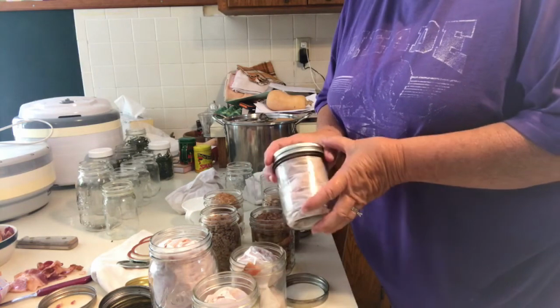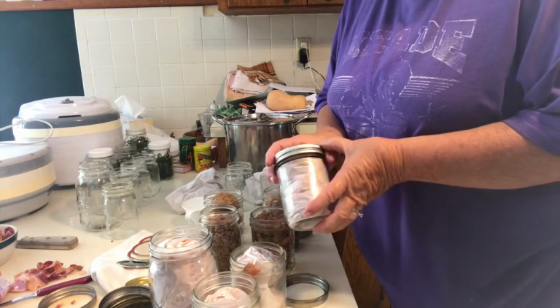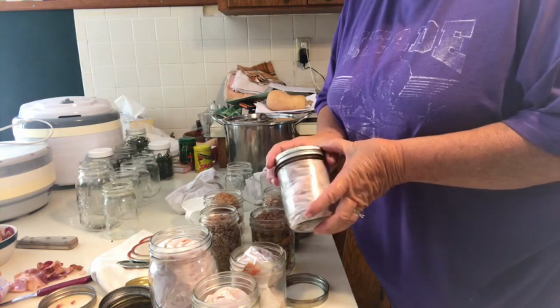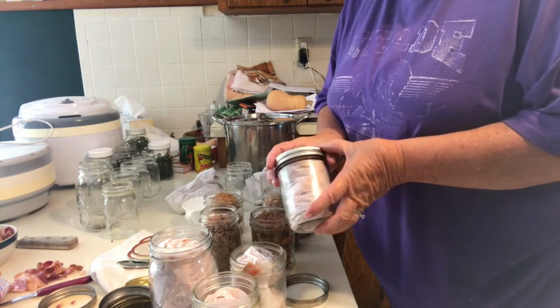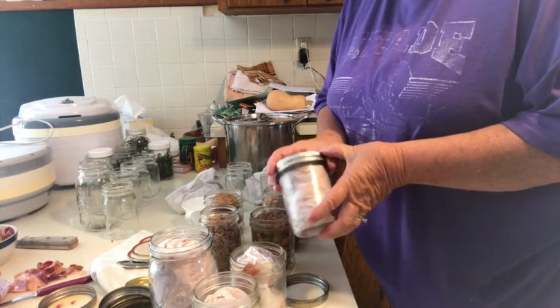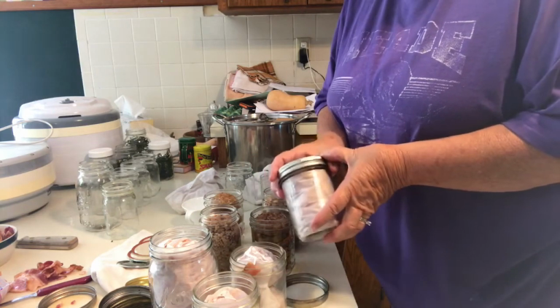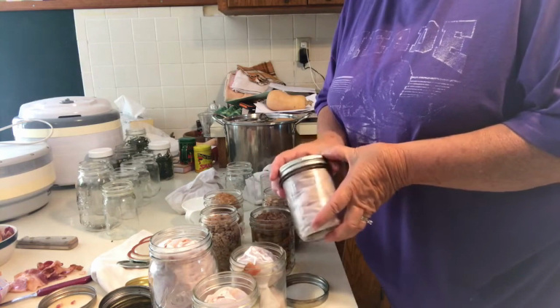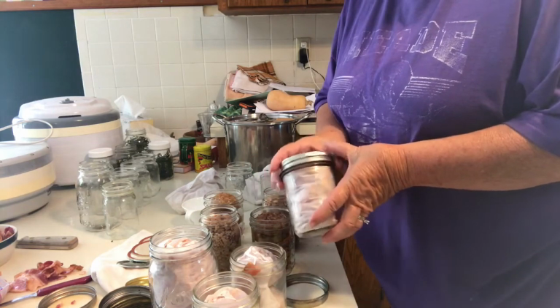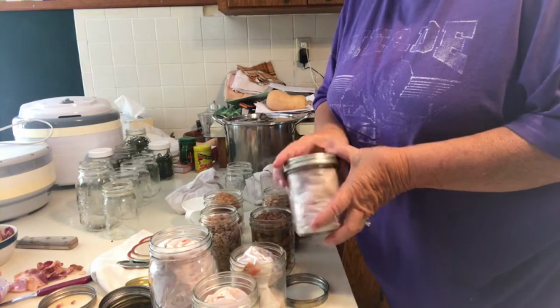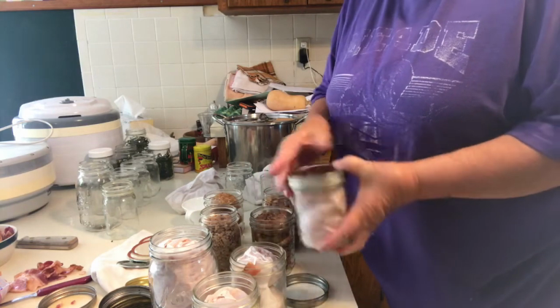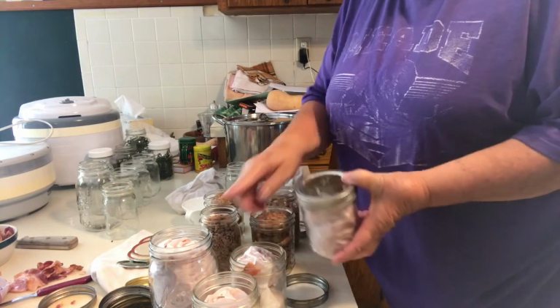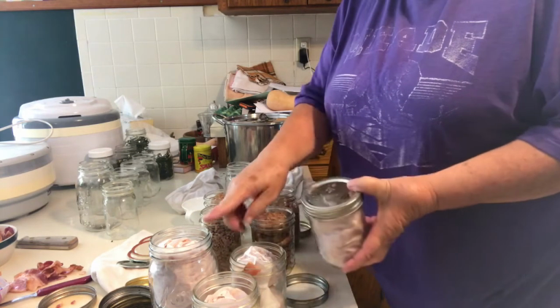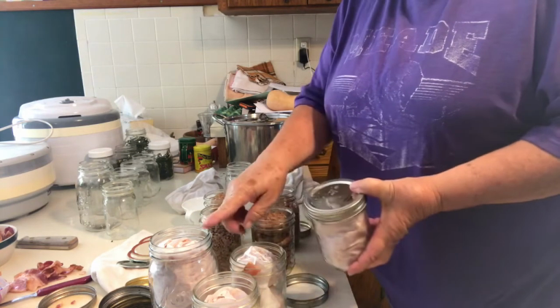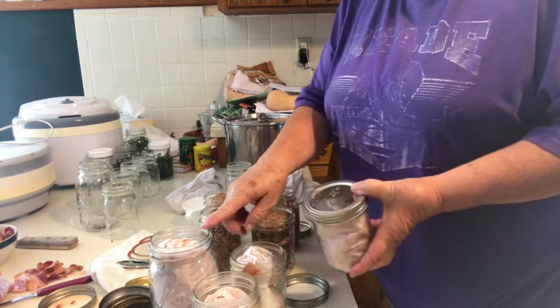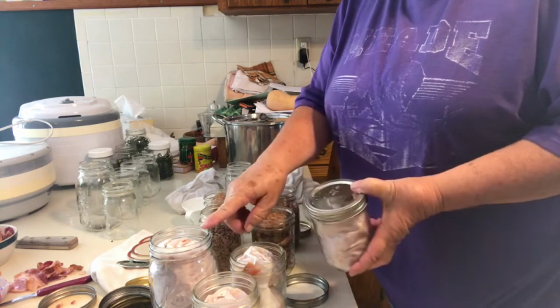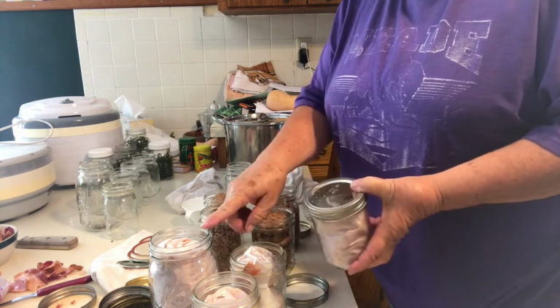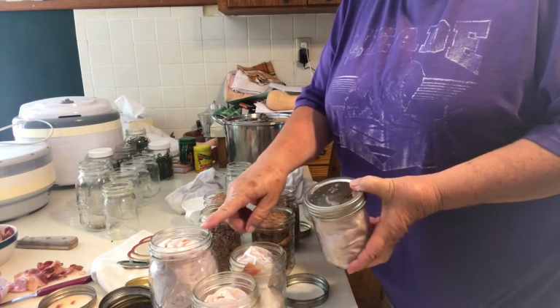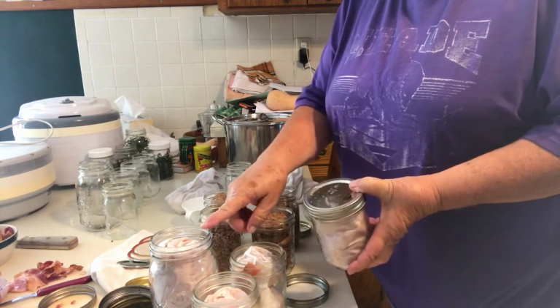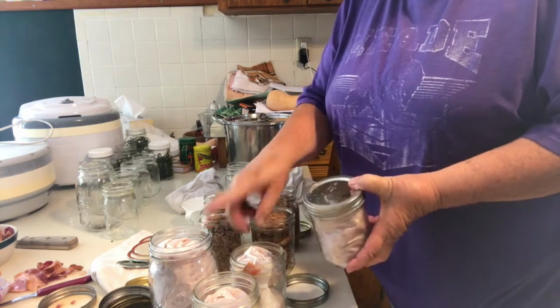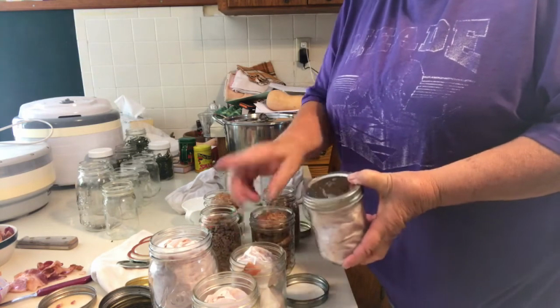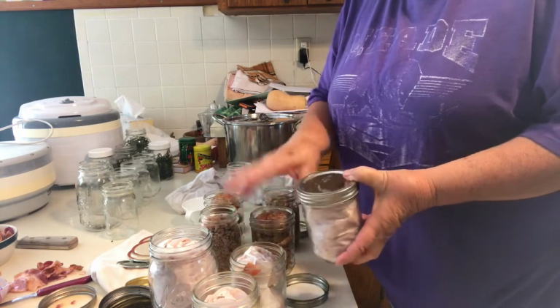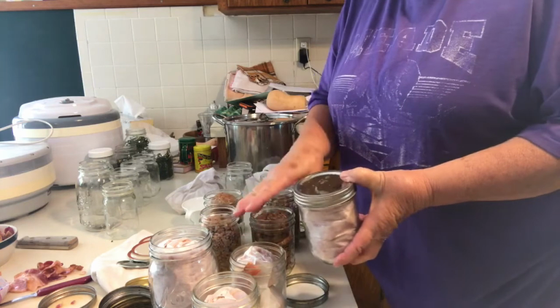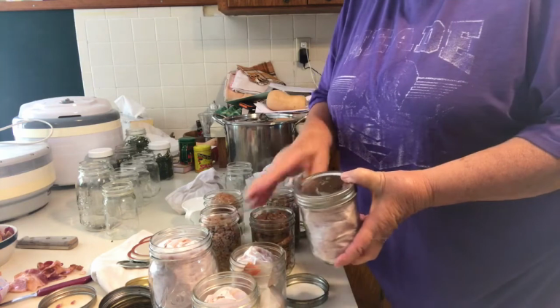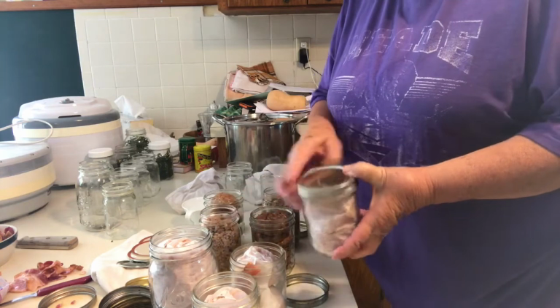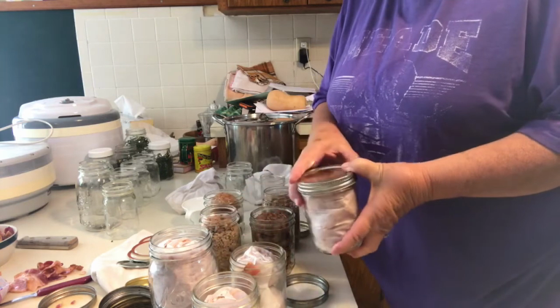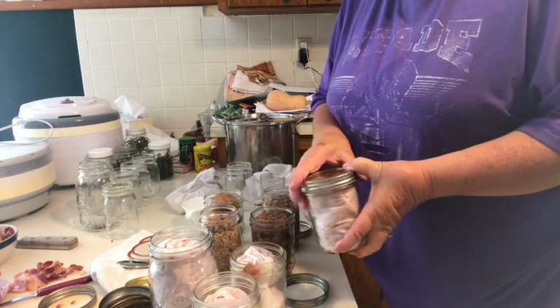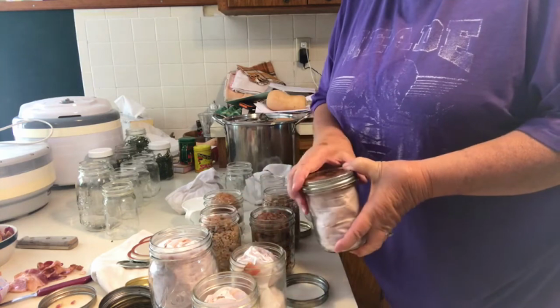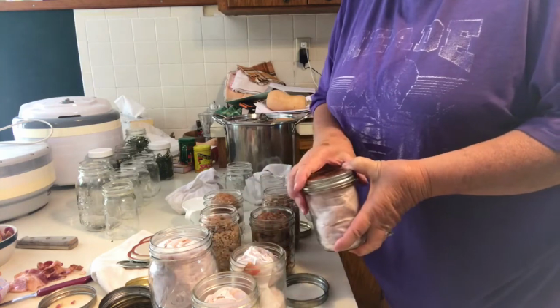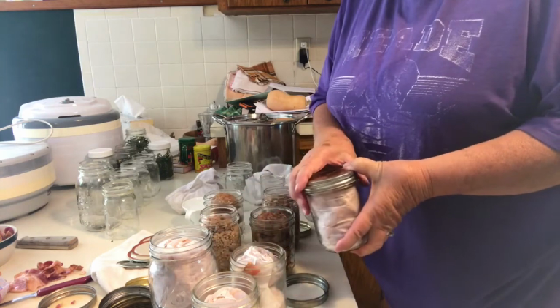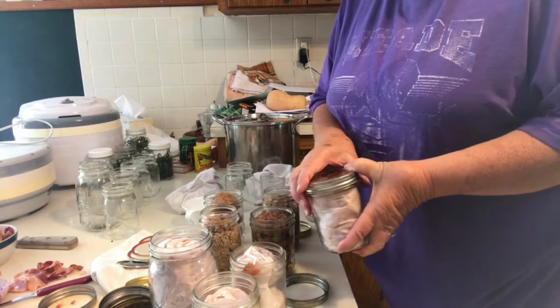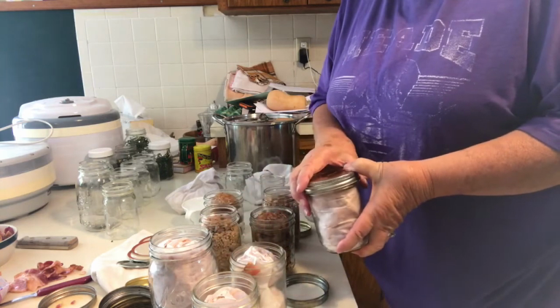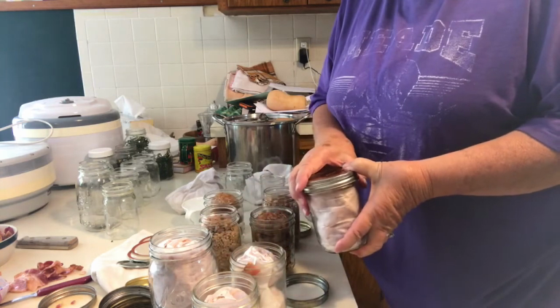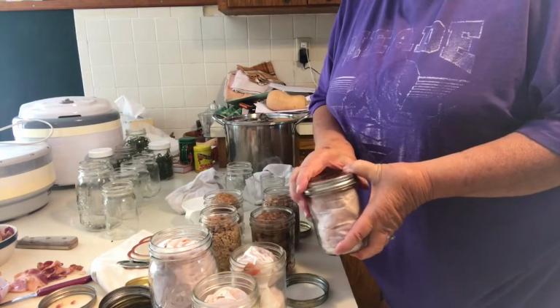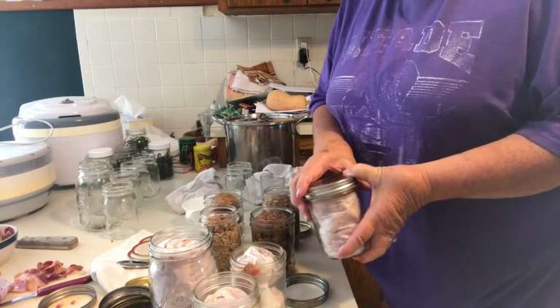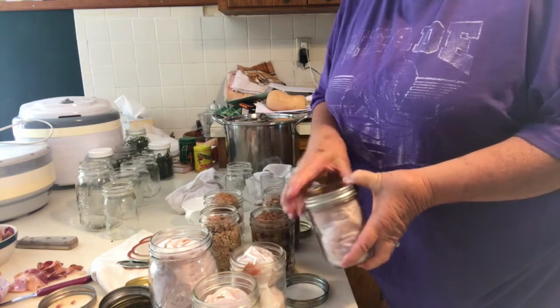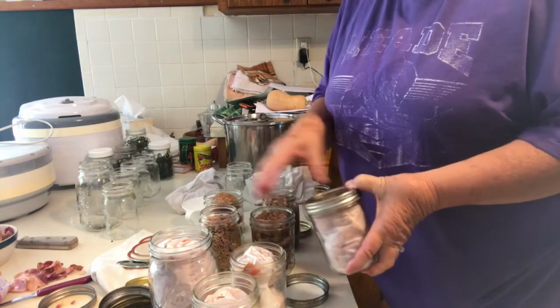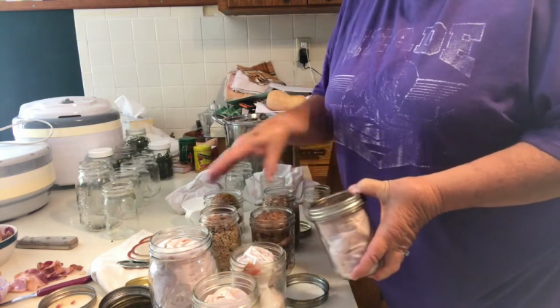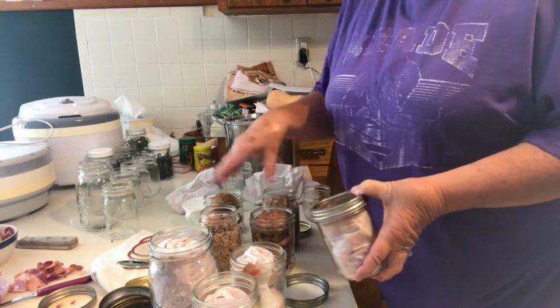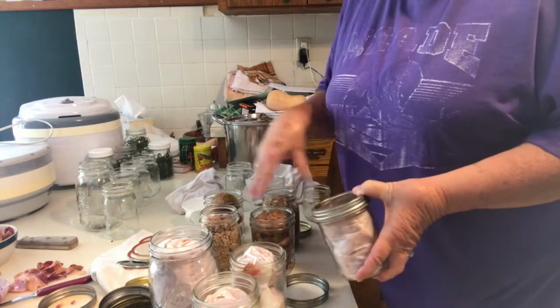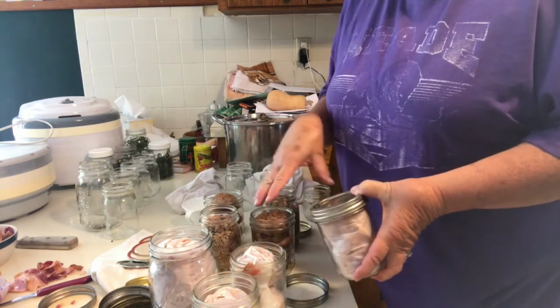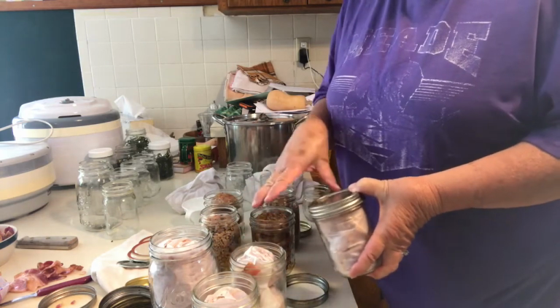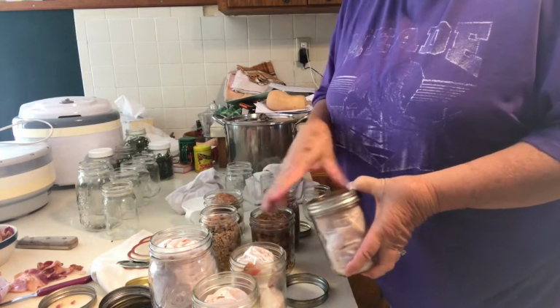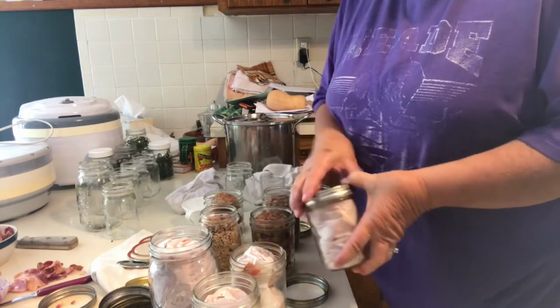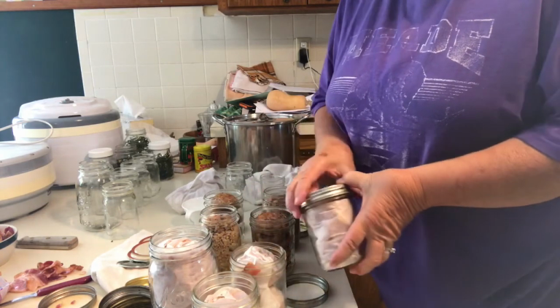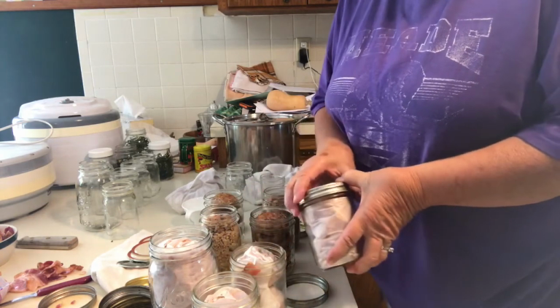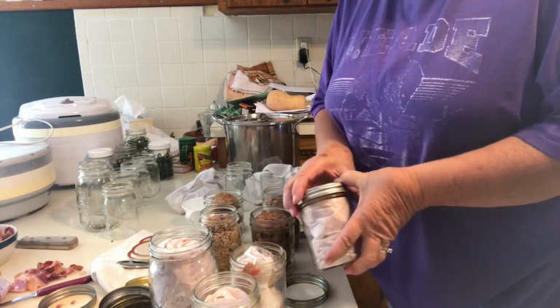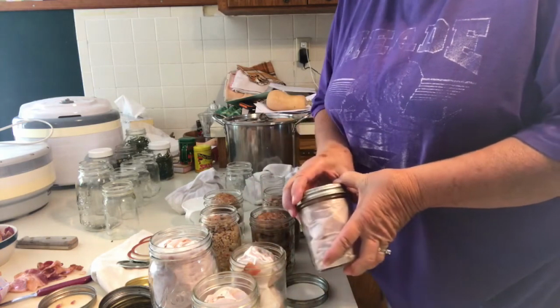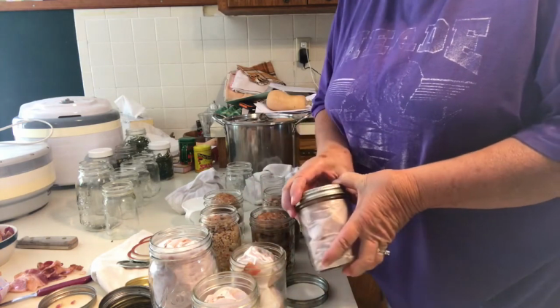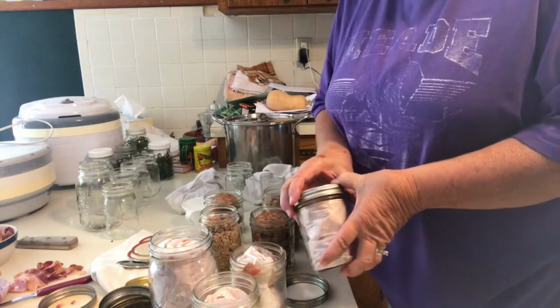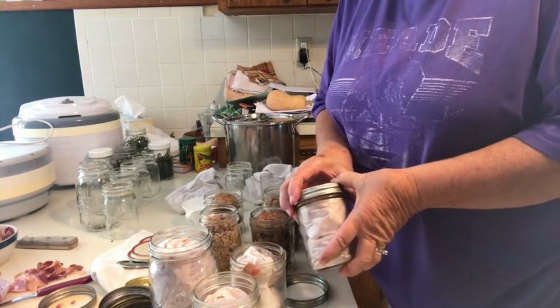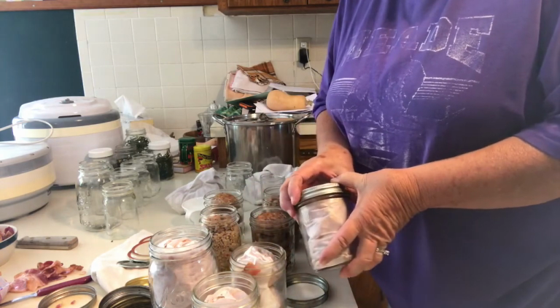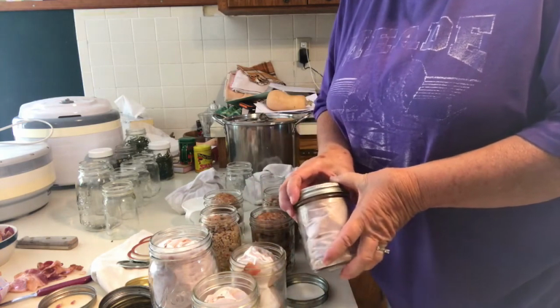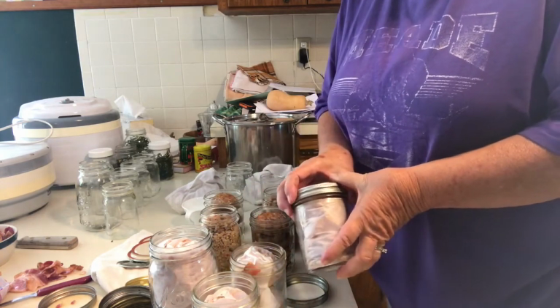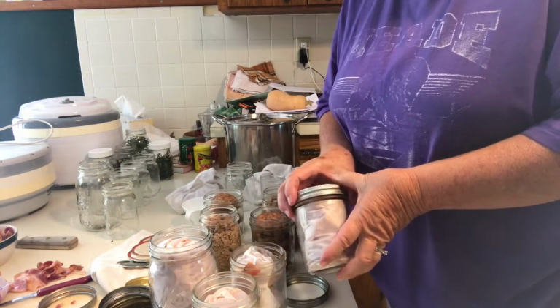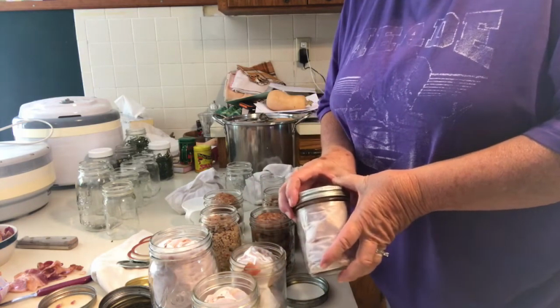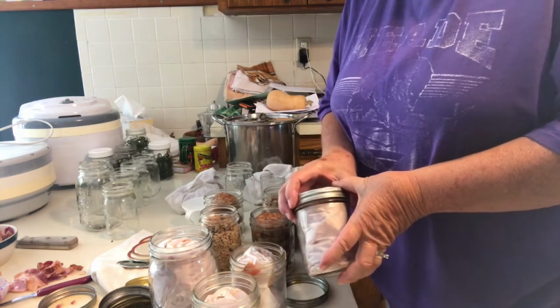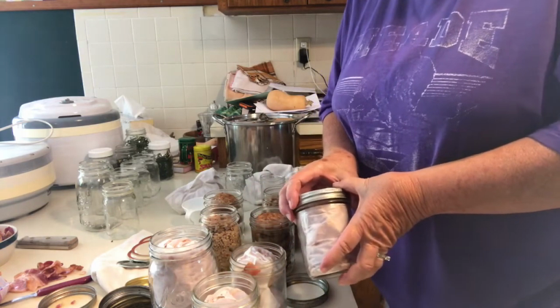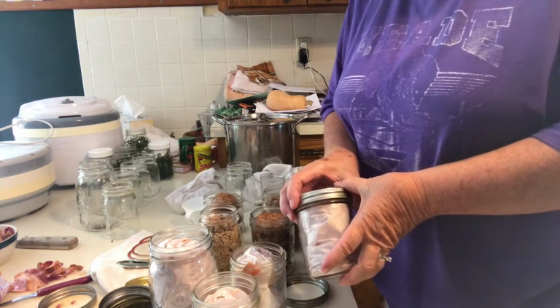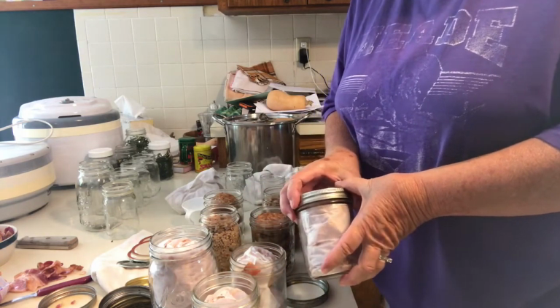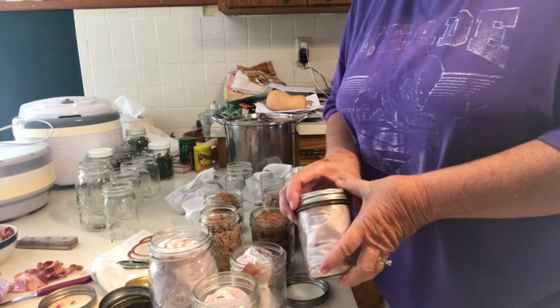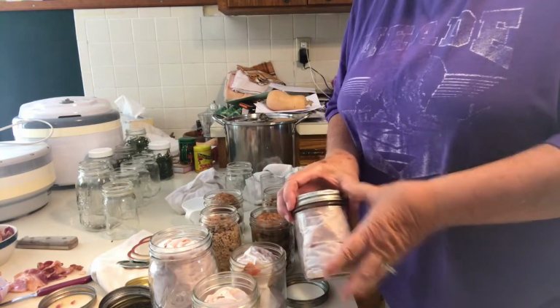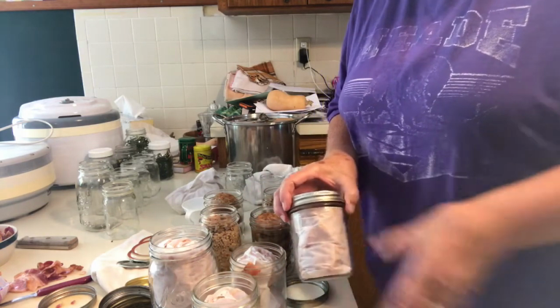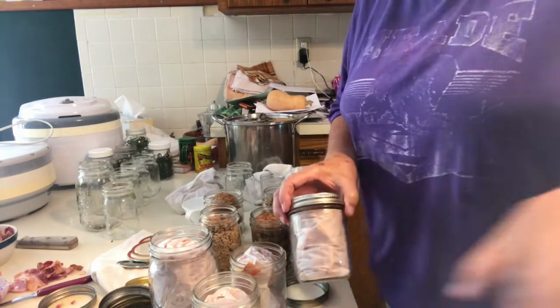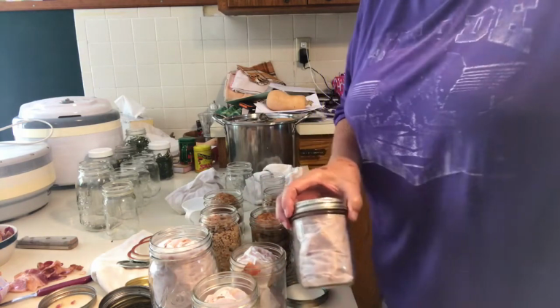They're going to go in the pressure canner. Since I have a quart, they're going to be in there for 90 minutes. Everything else from here on out is going to be half pints and pints.